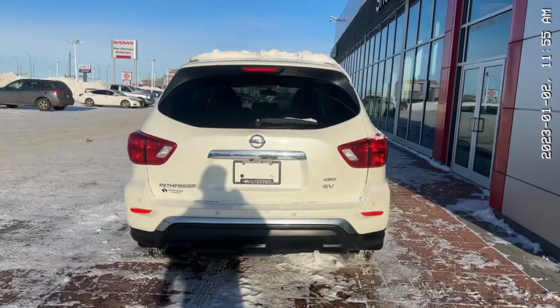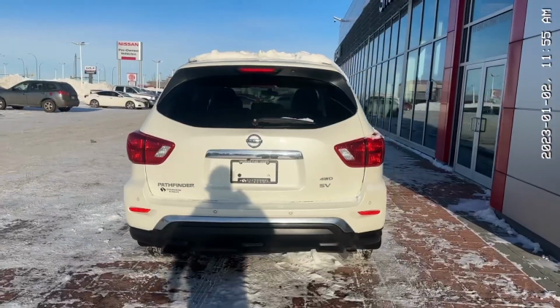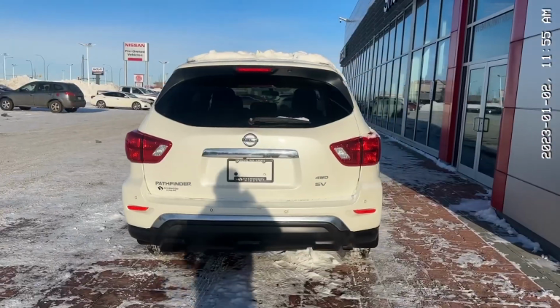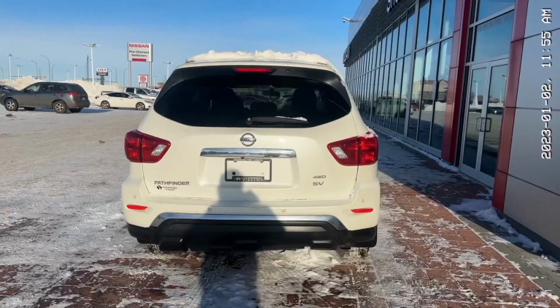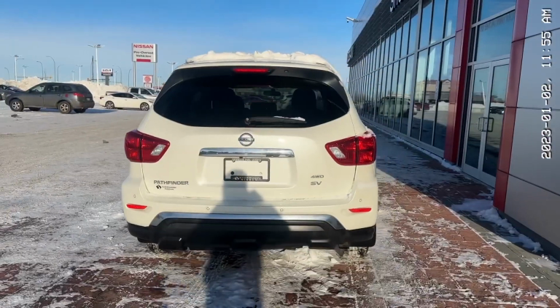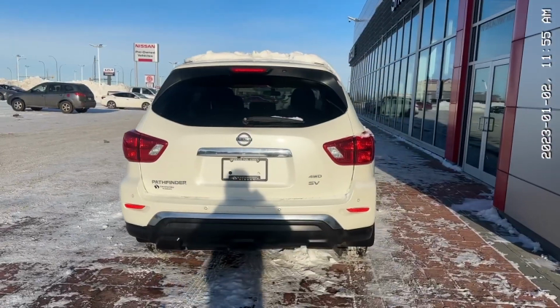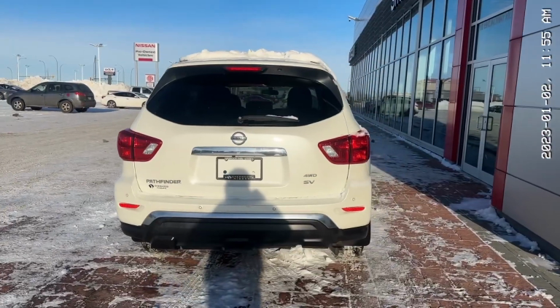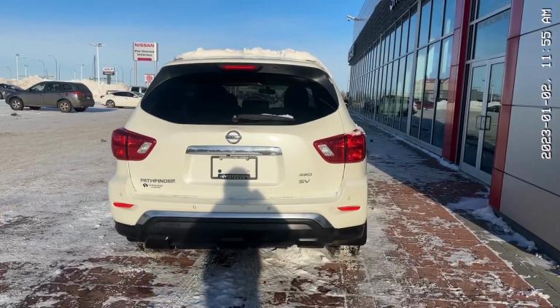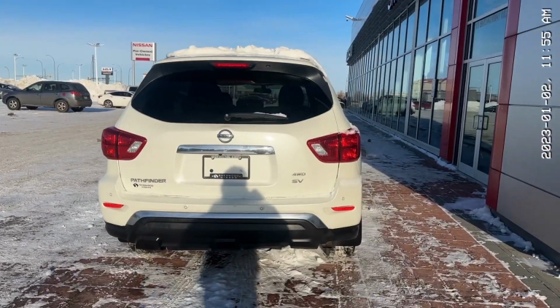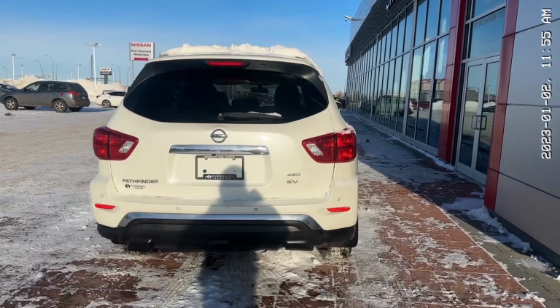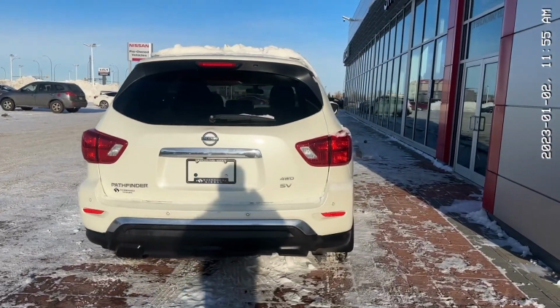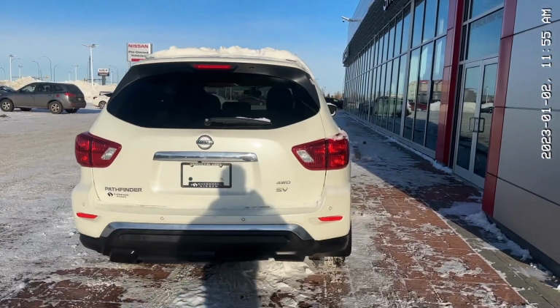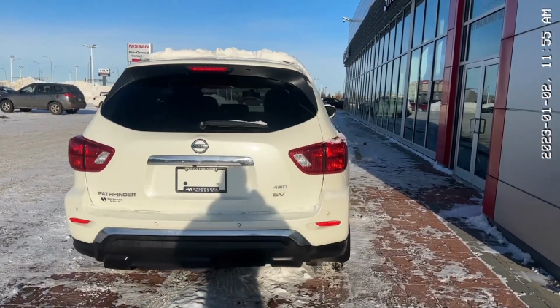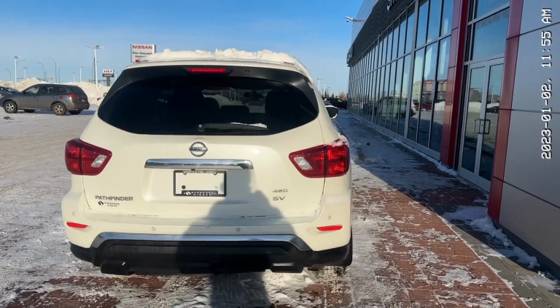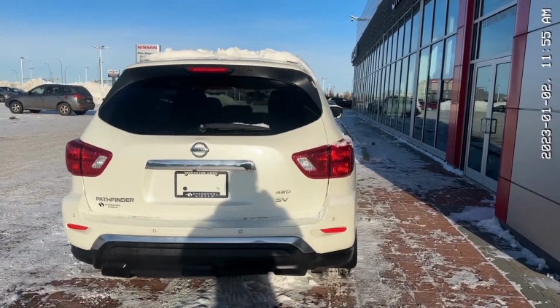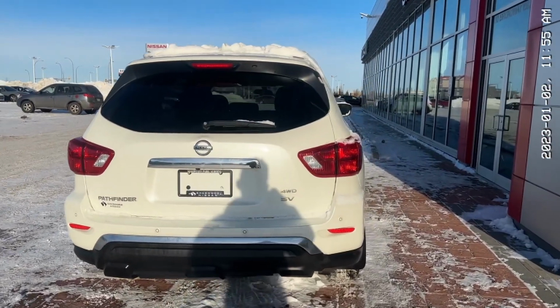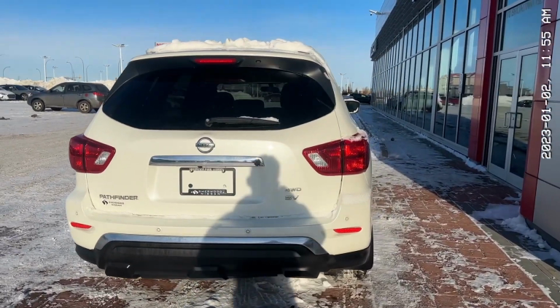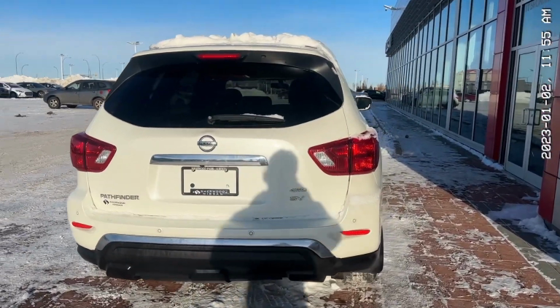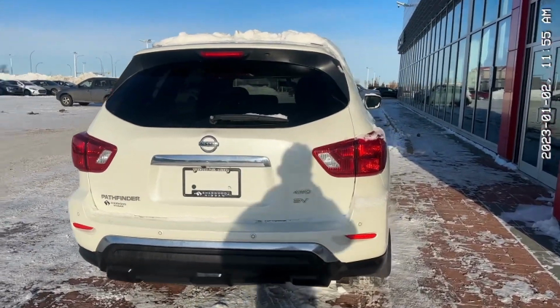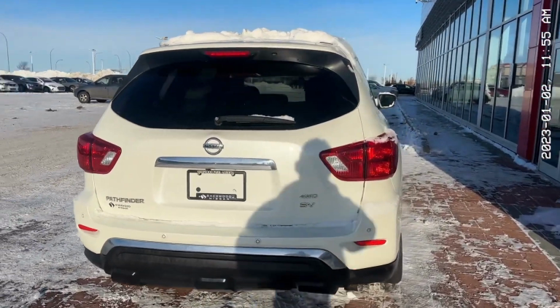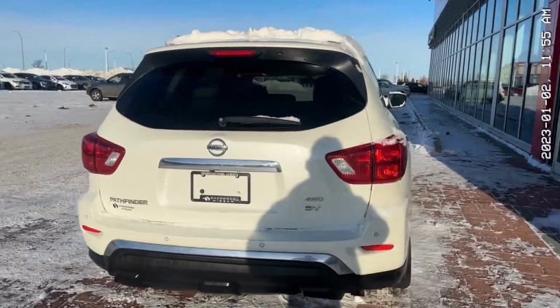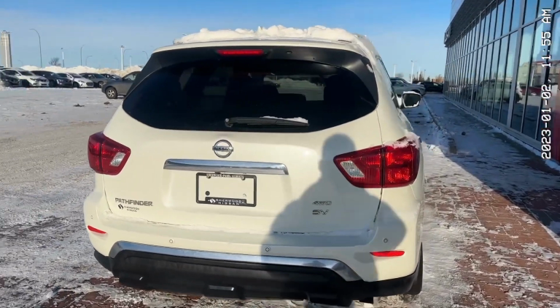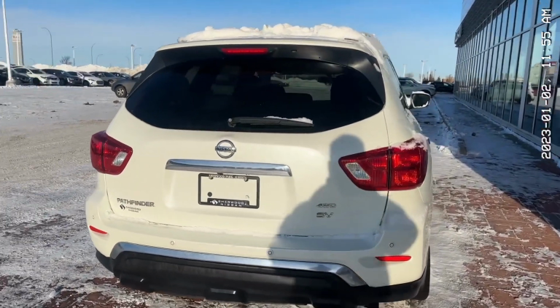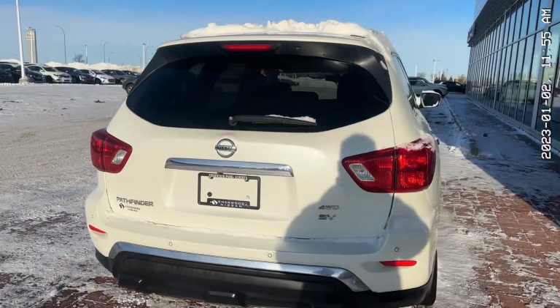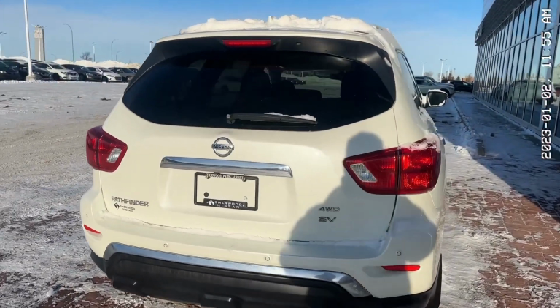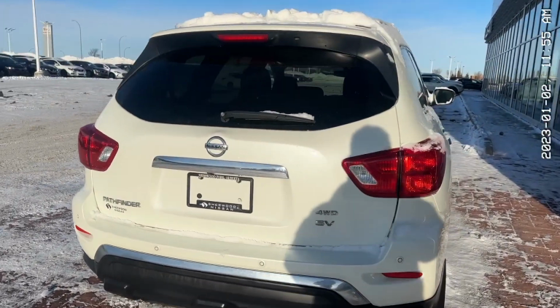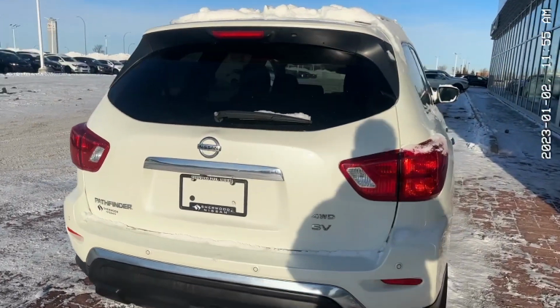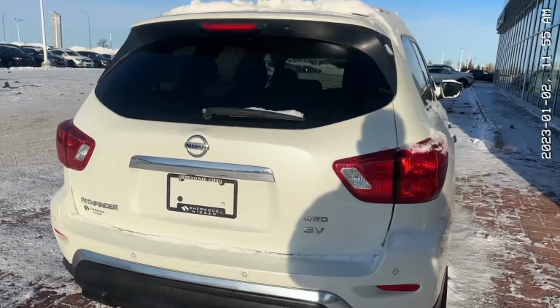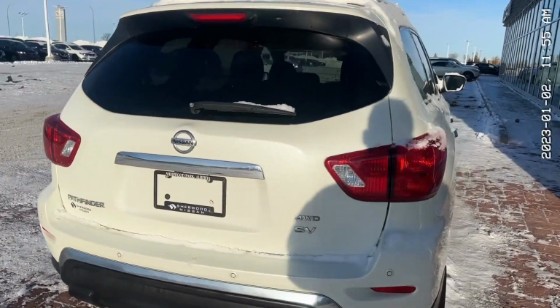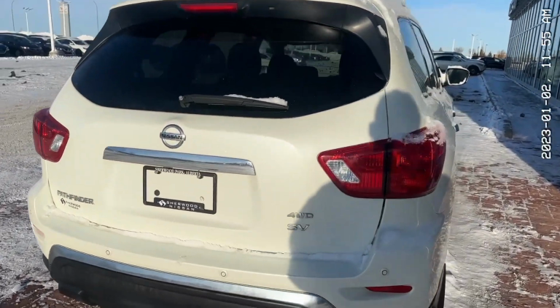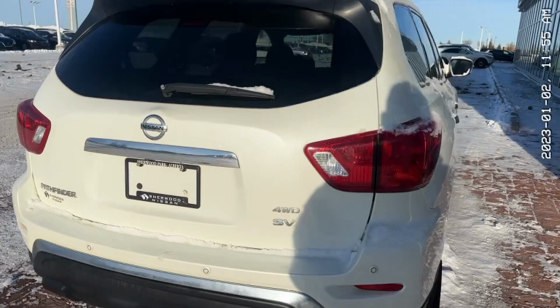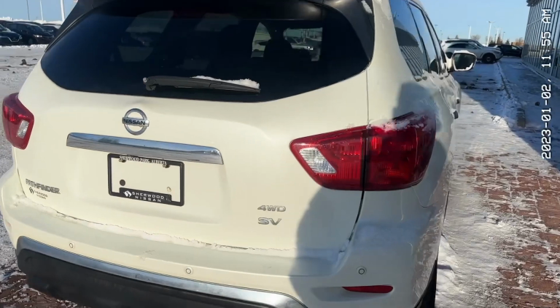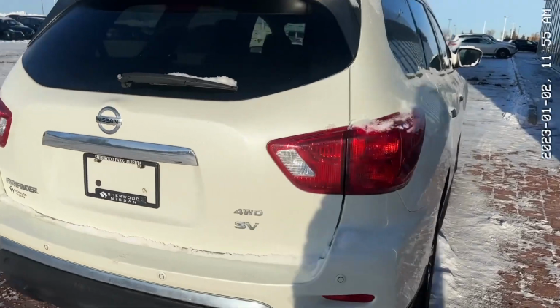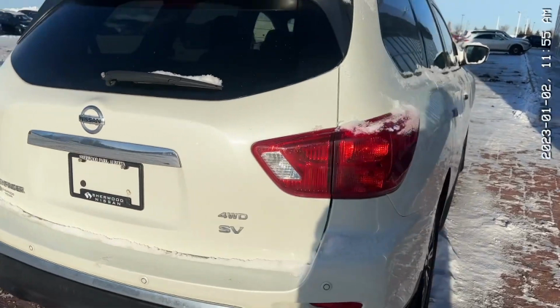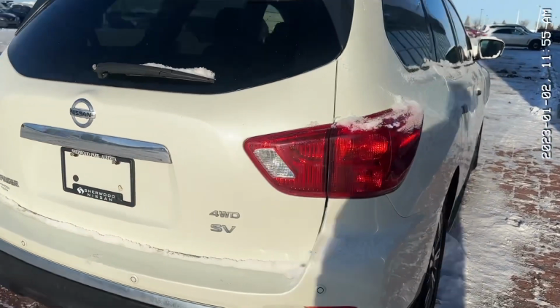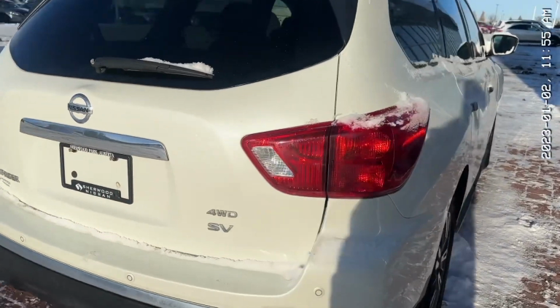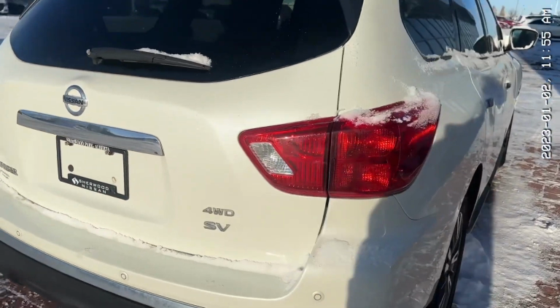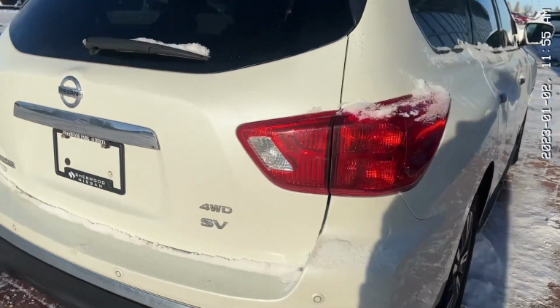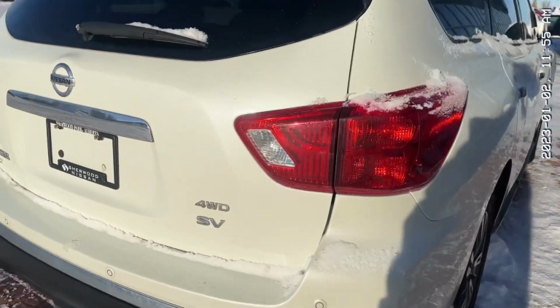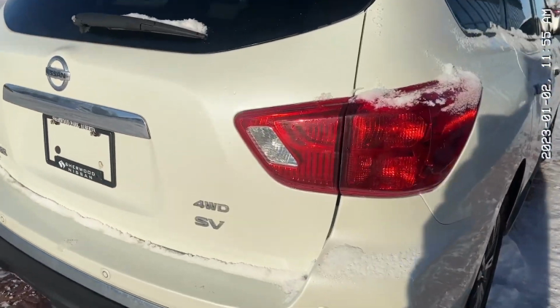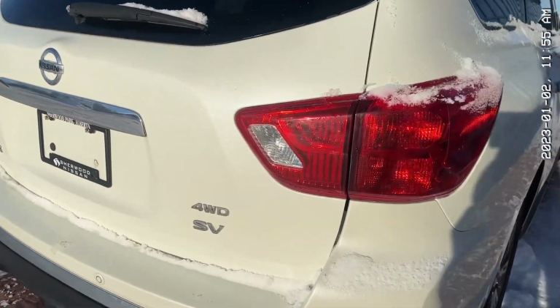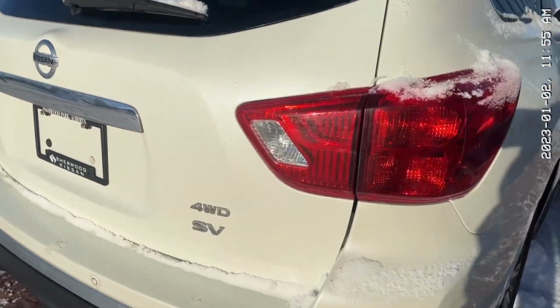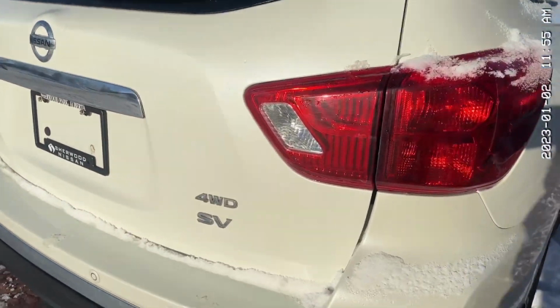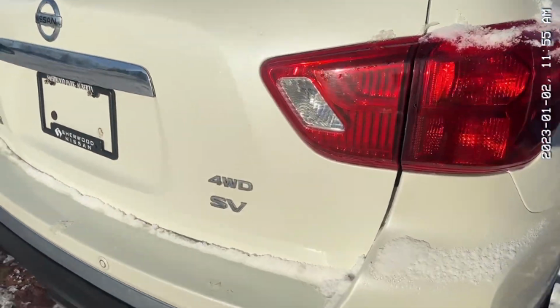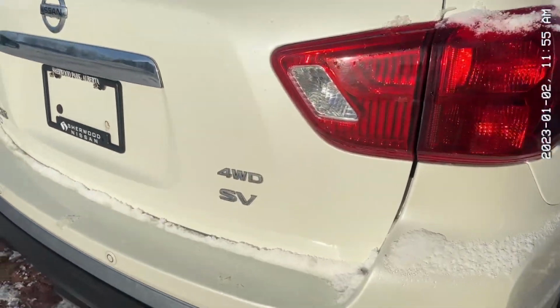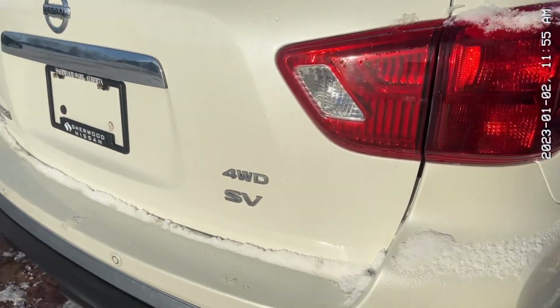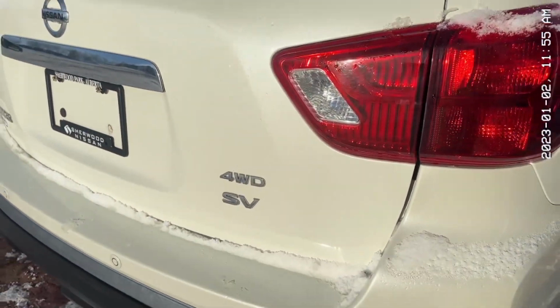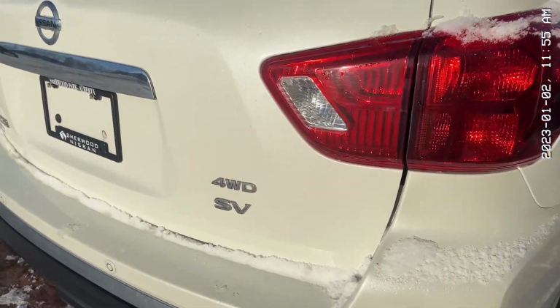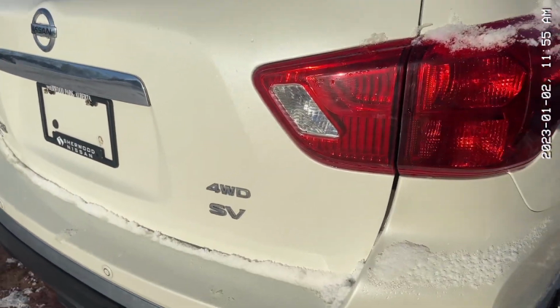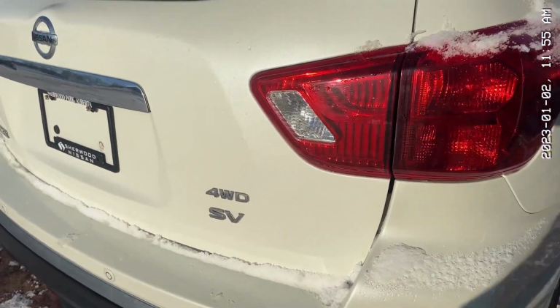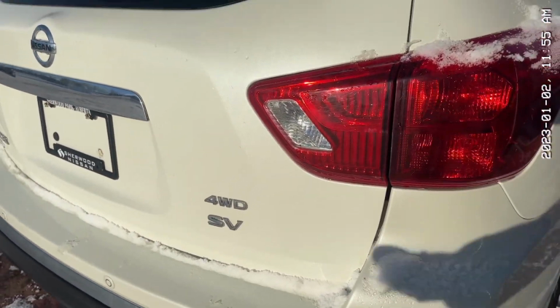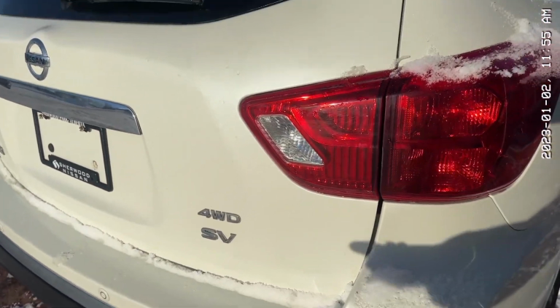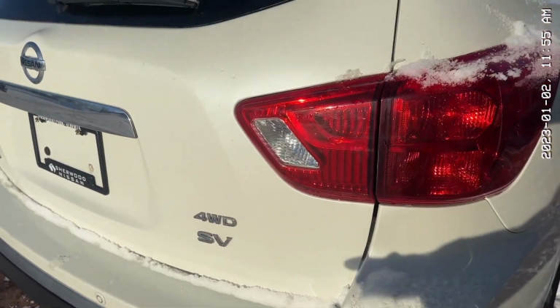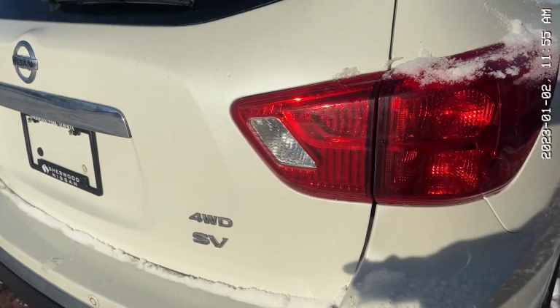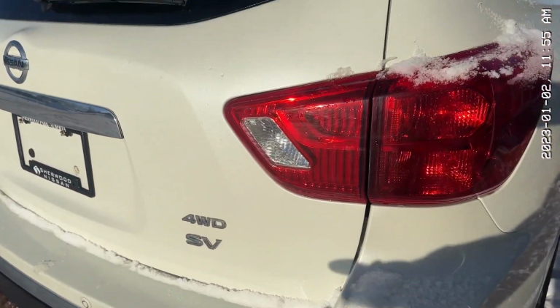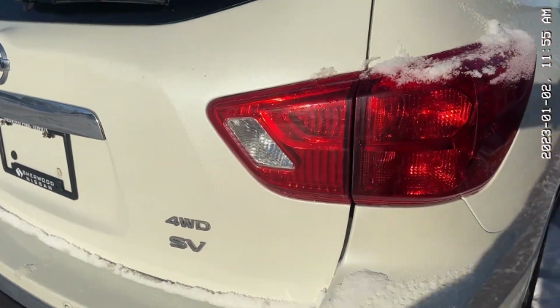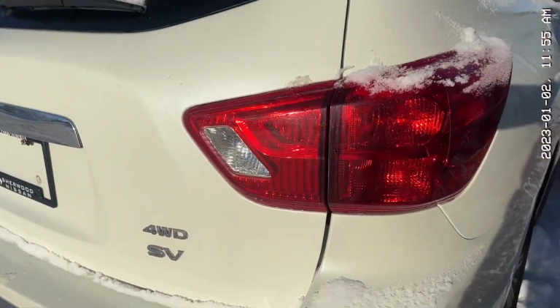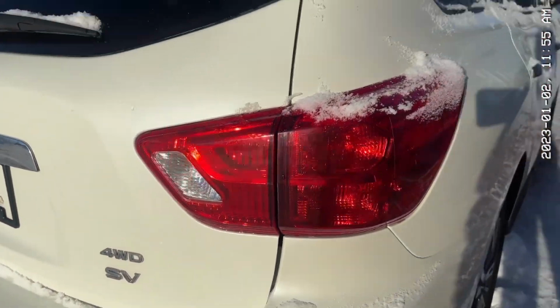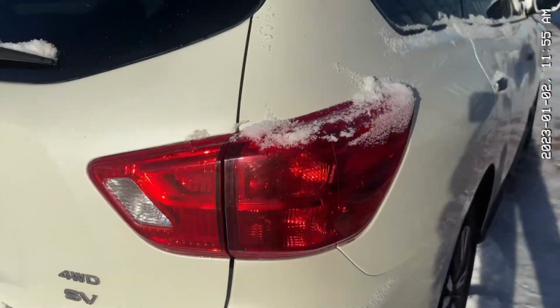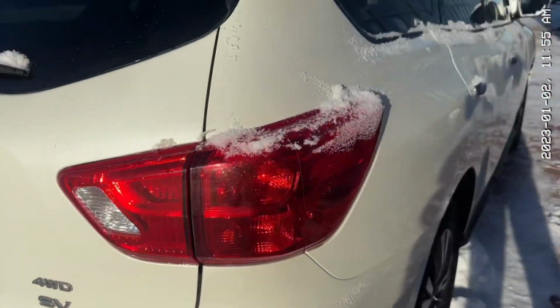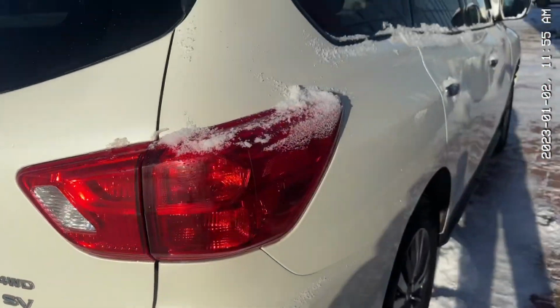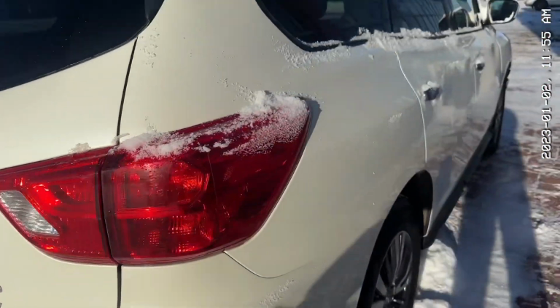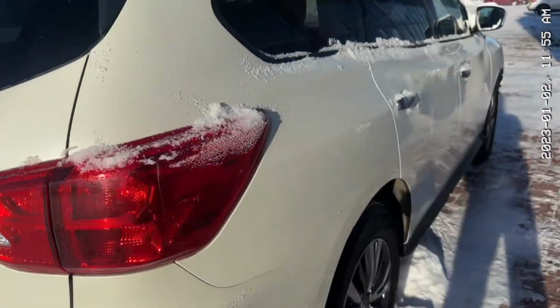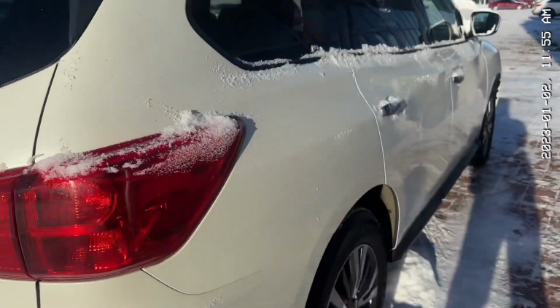Starting at the back, you do have your parking sensors and a very nice looking design in general. You have your badging back here, four-wheel drive SV, then your lights.